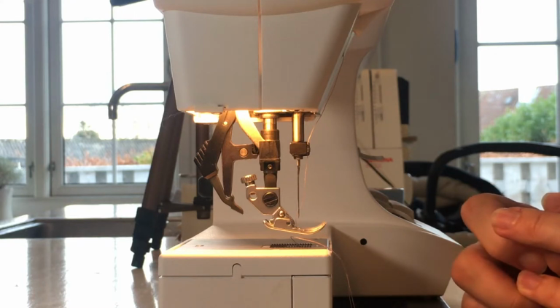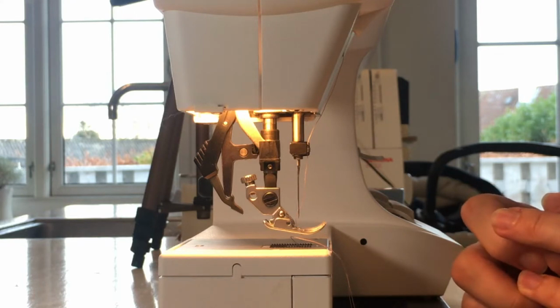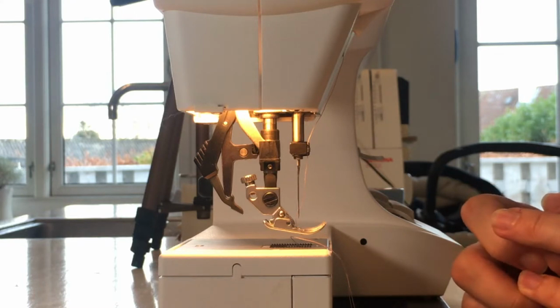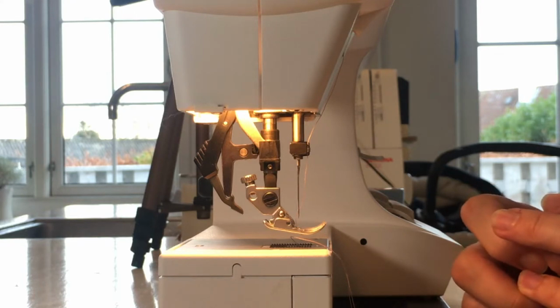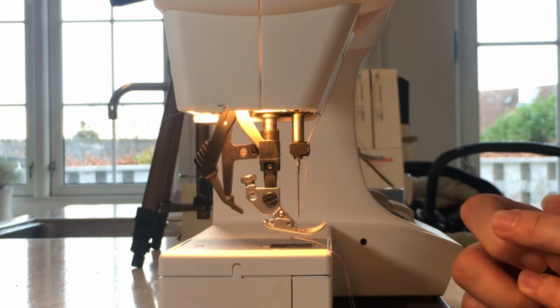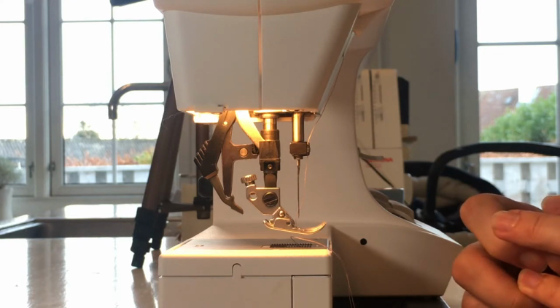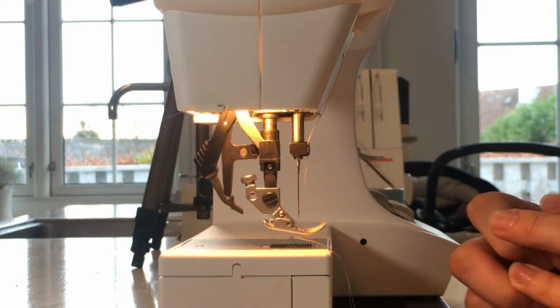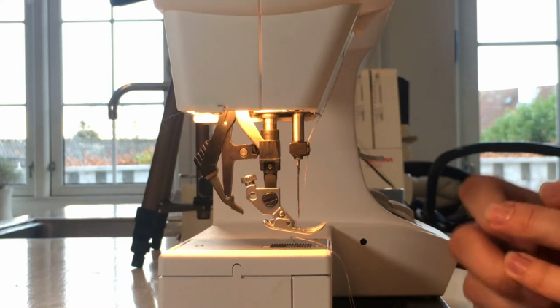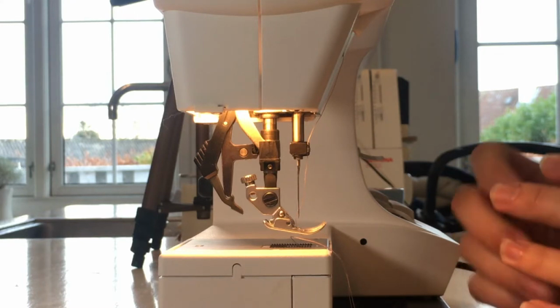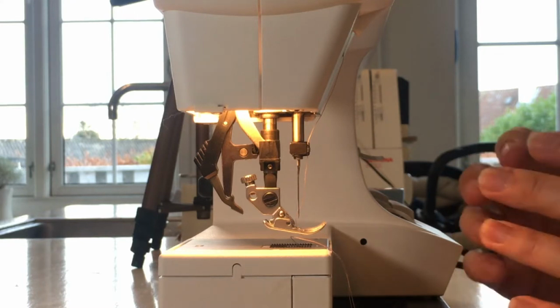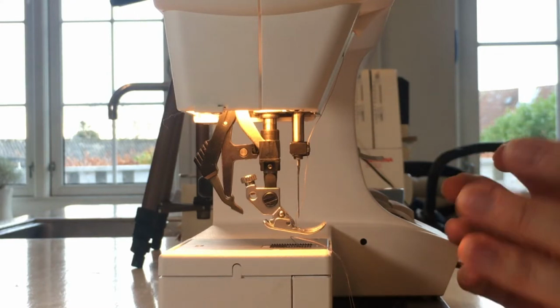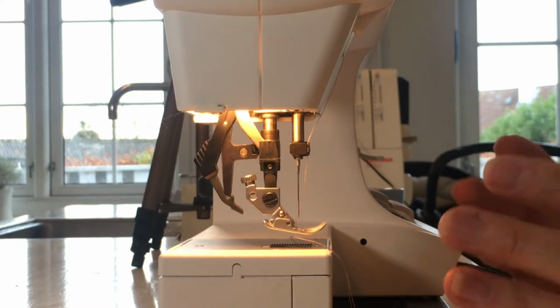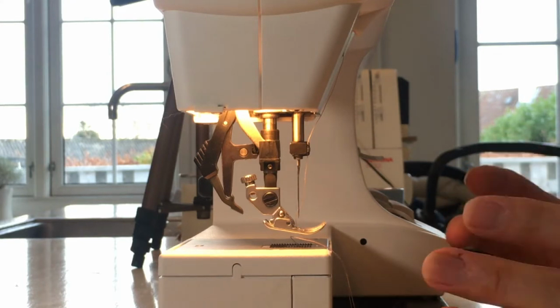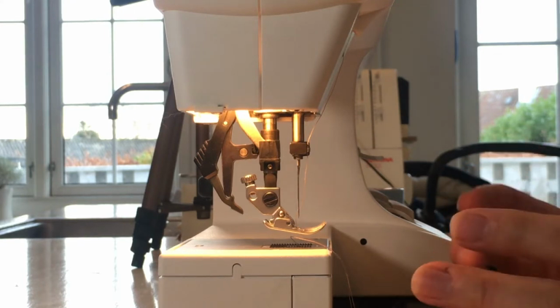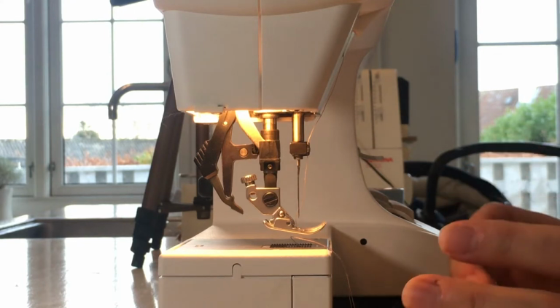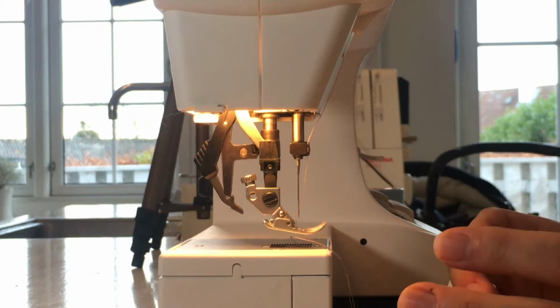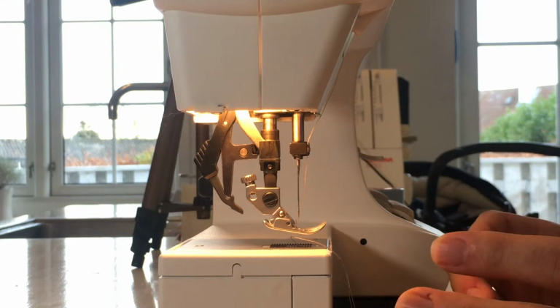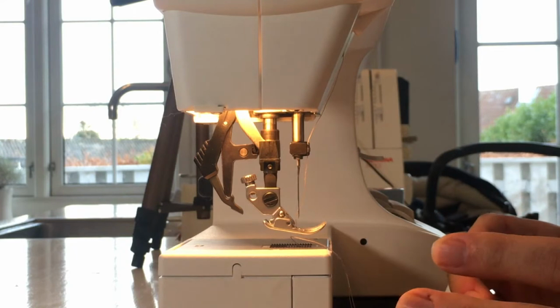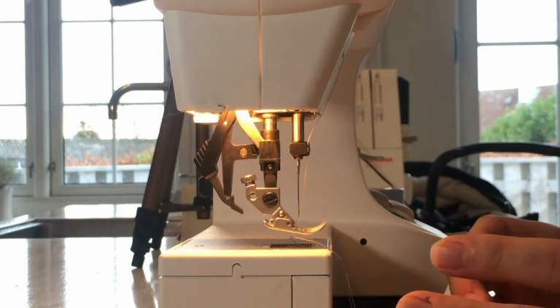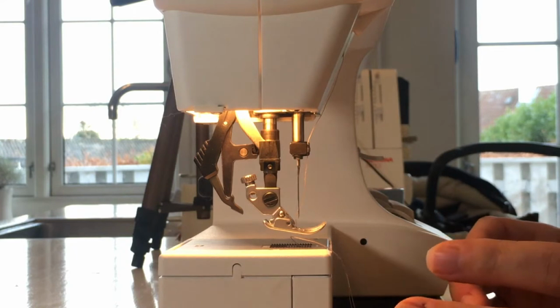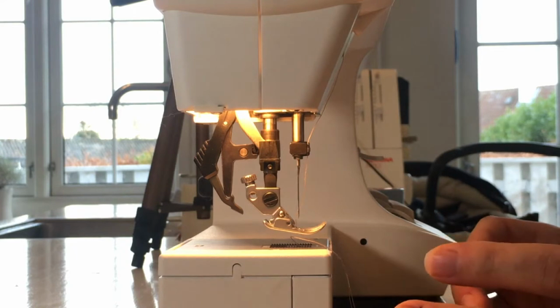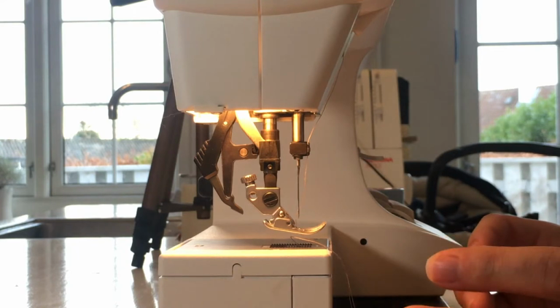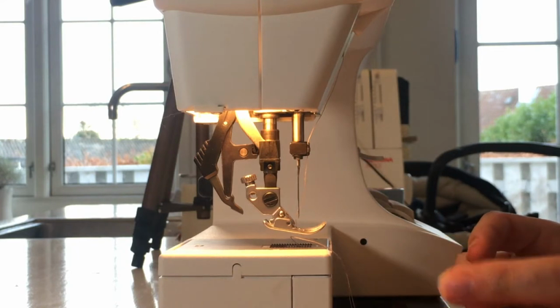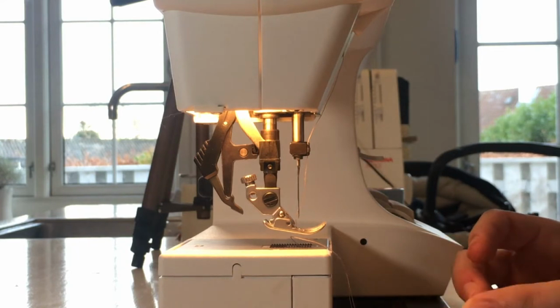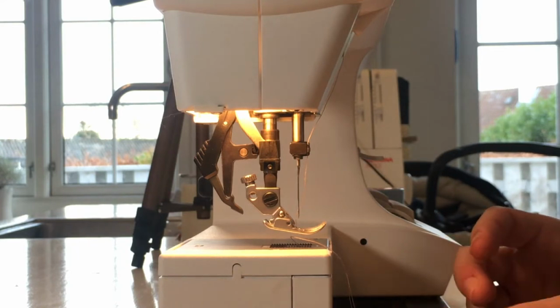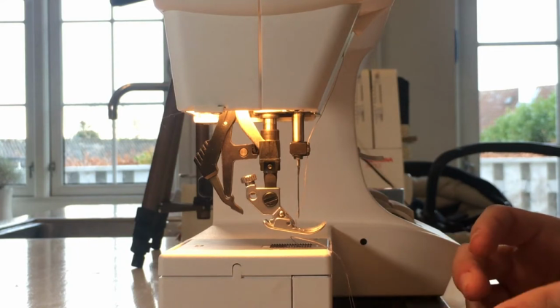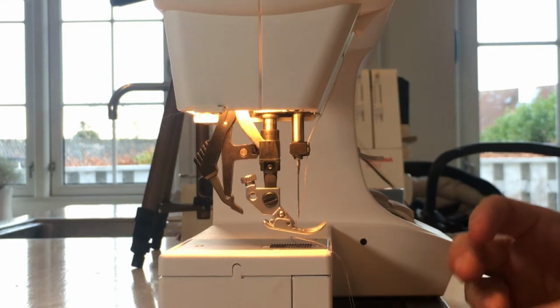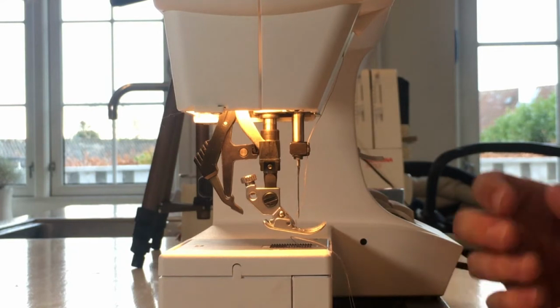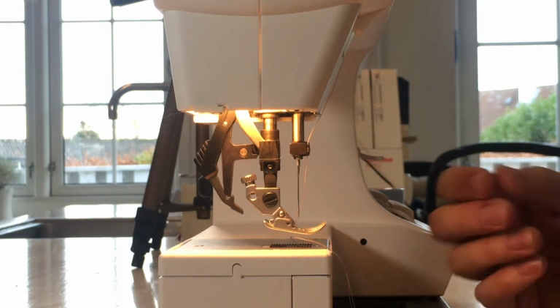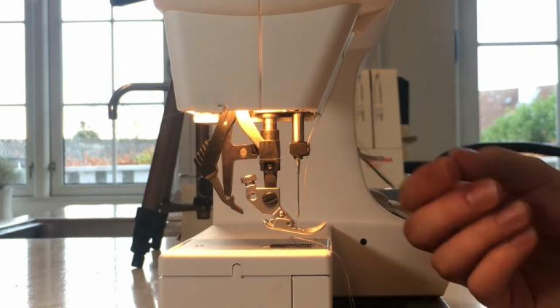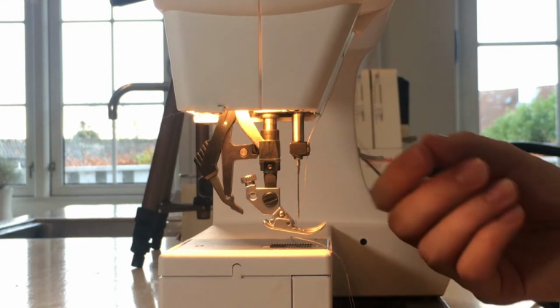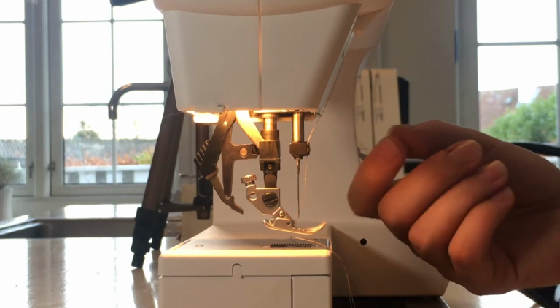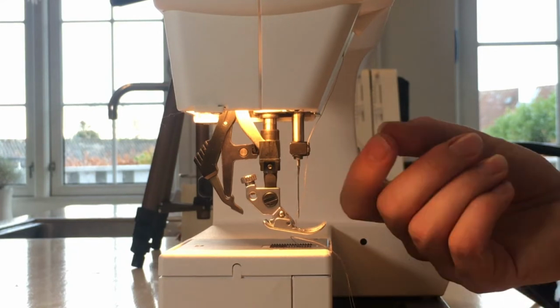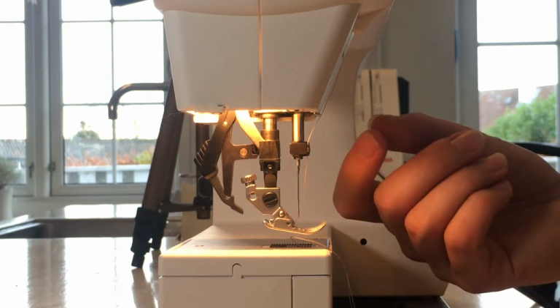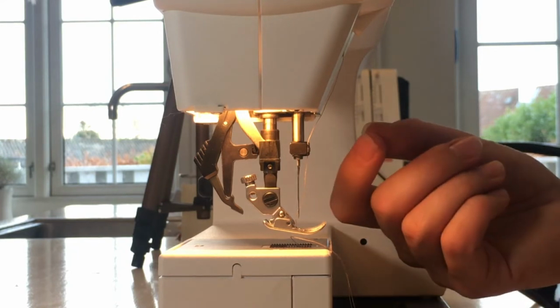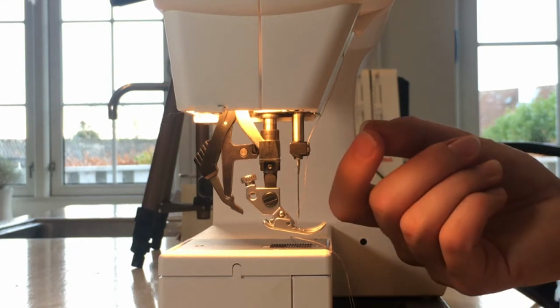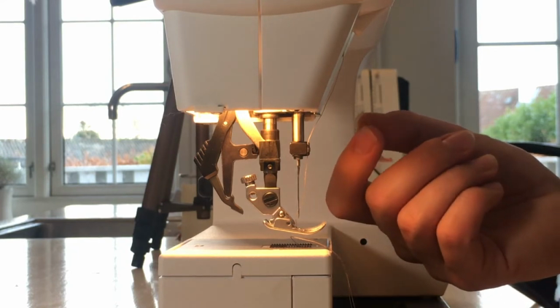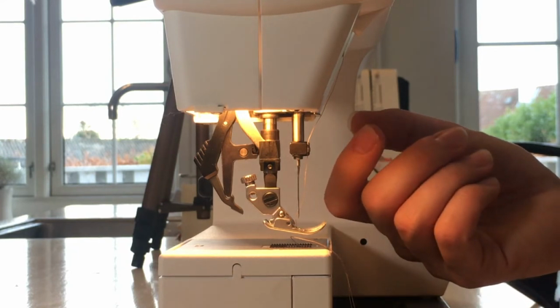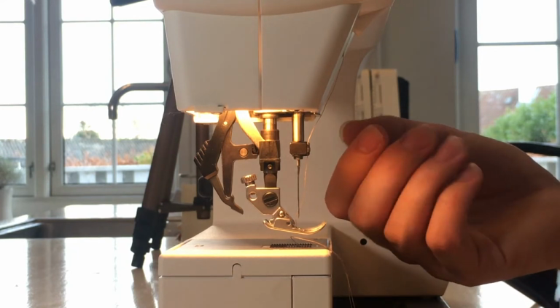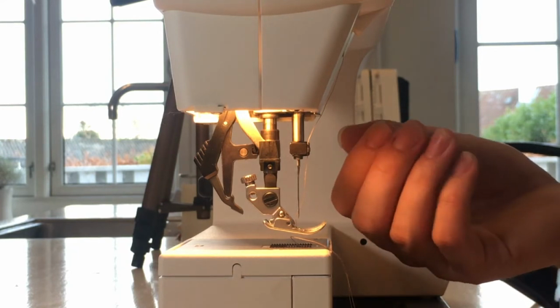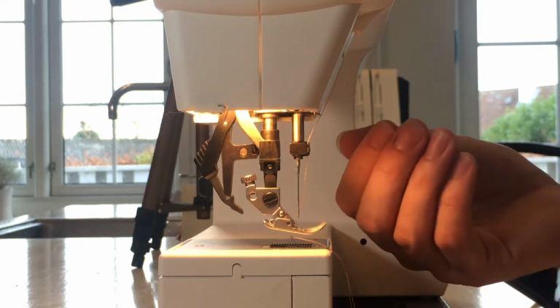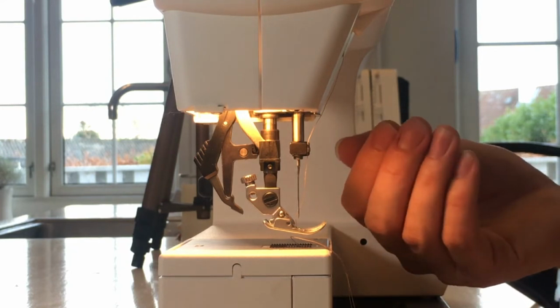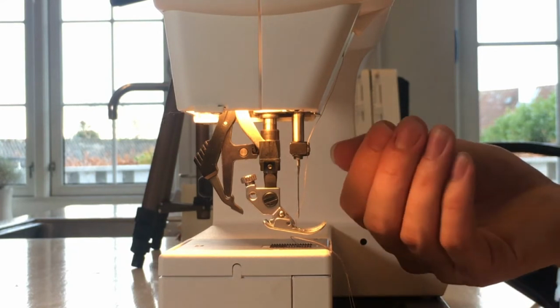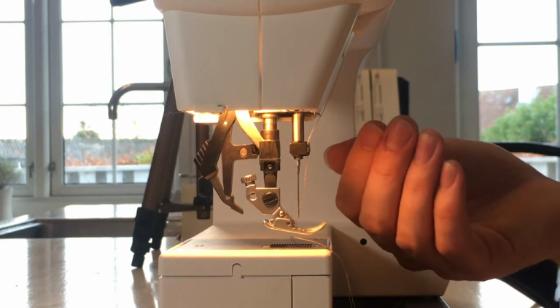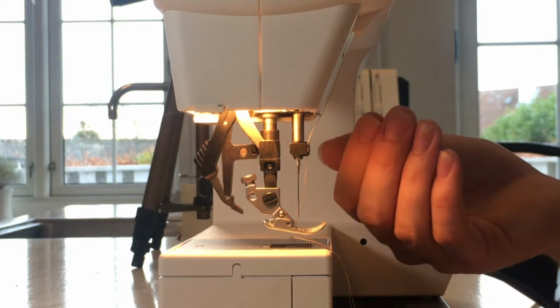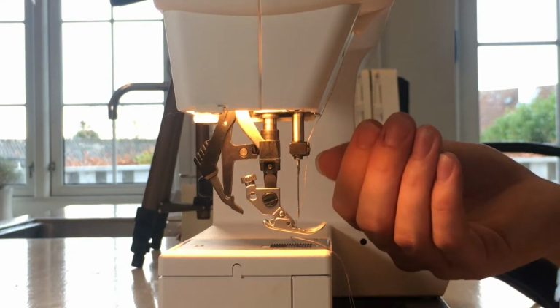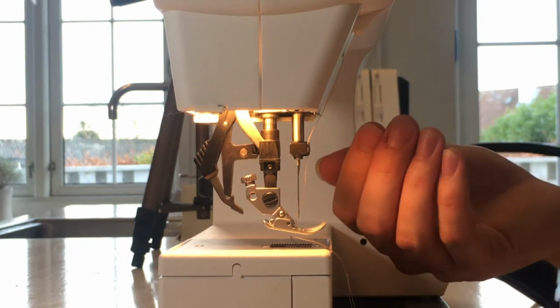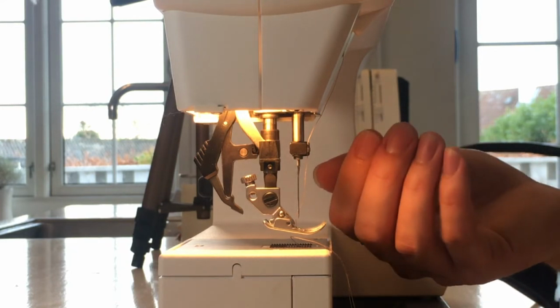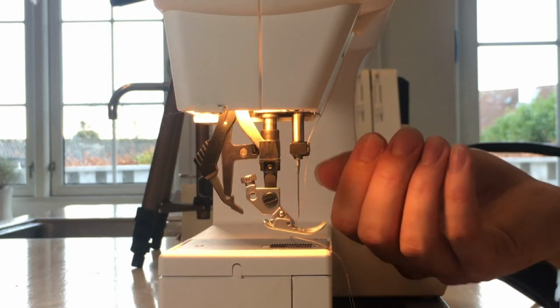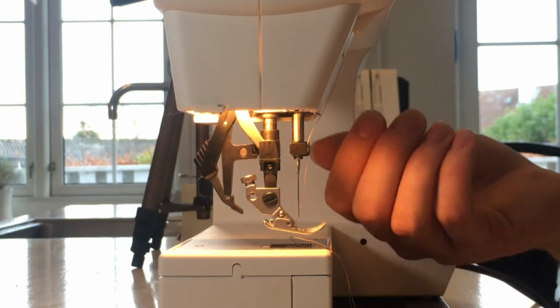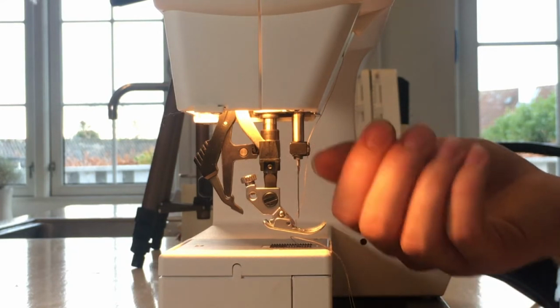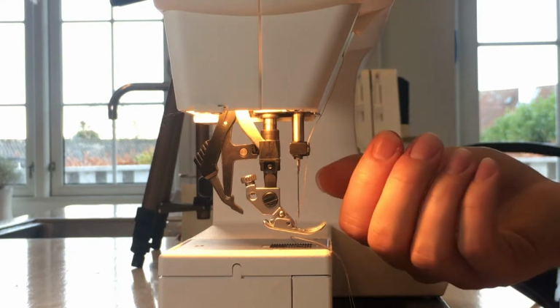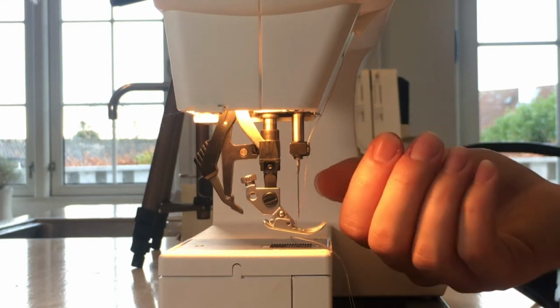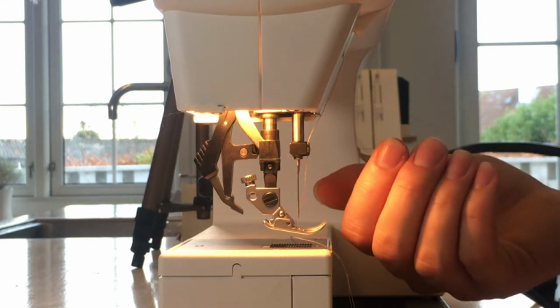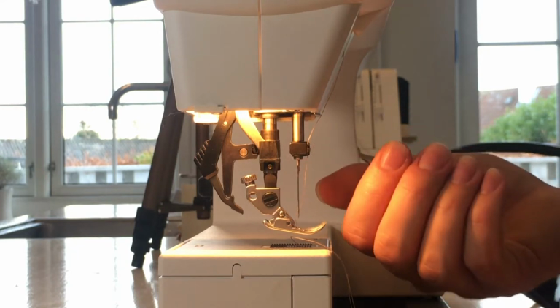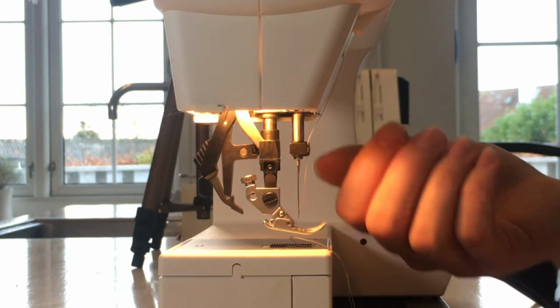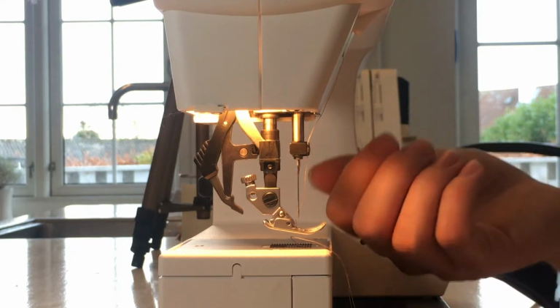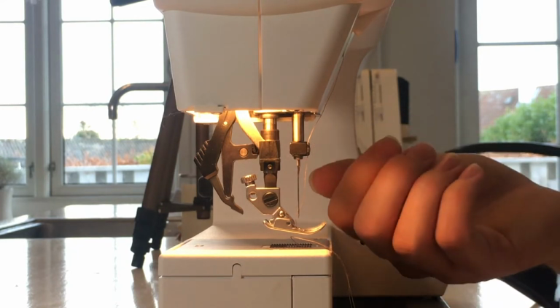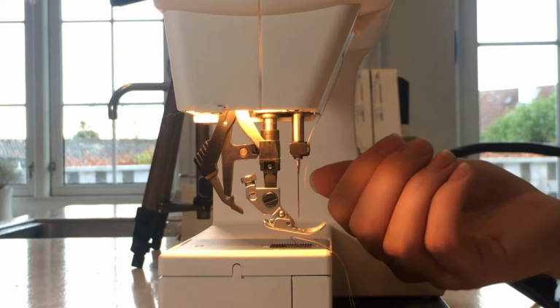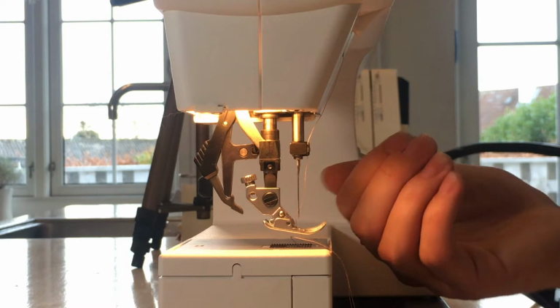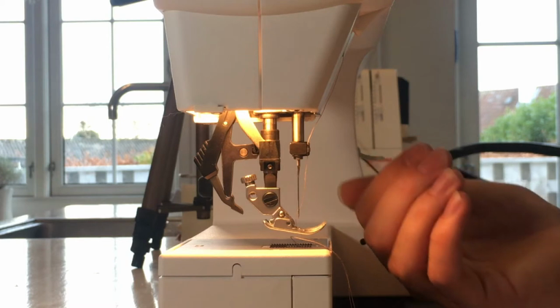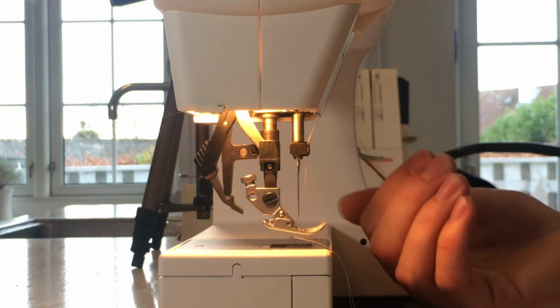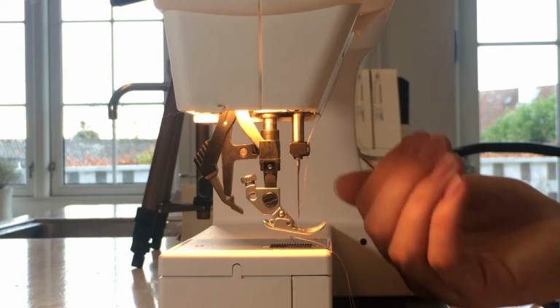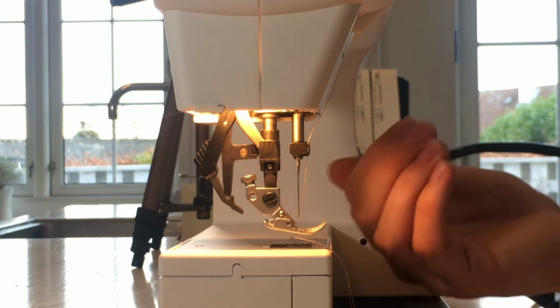Be sure to check your manual to find out whether your needles are supposed to be flat on the left, the right, or on the back.